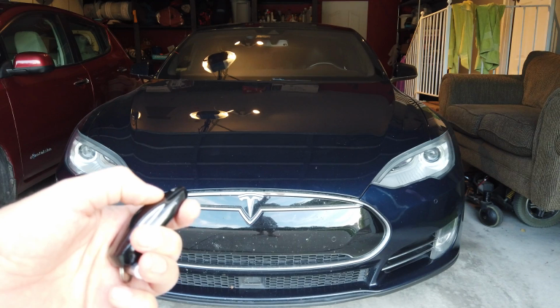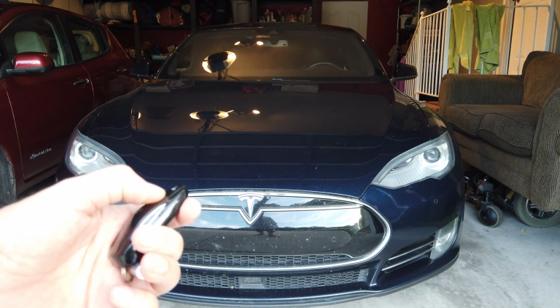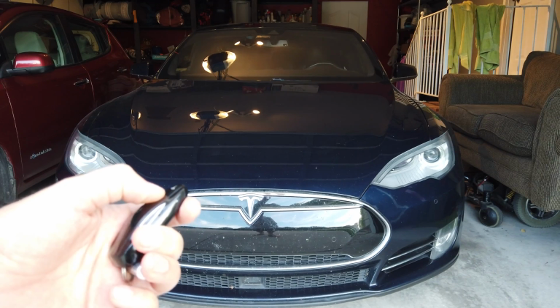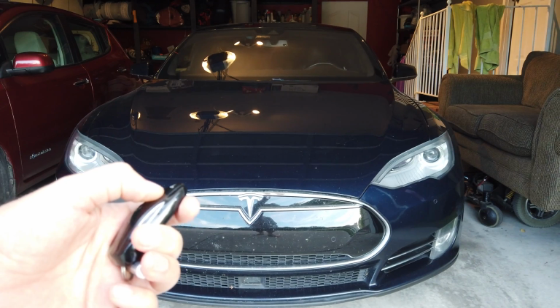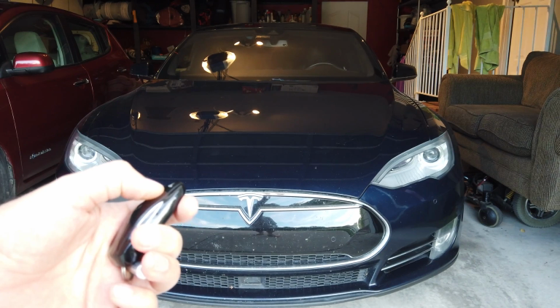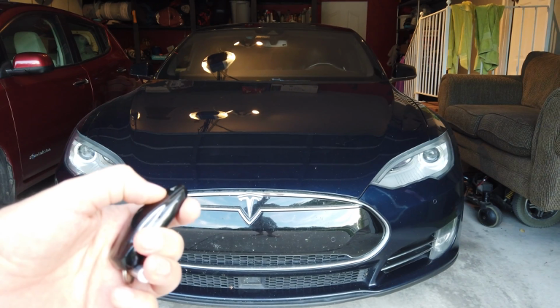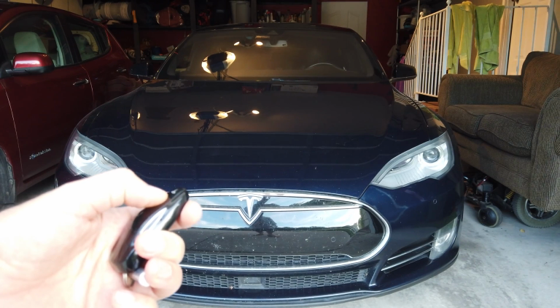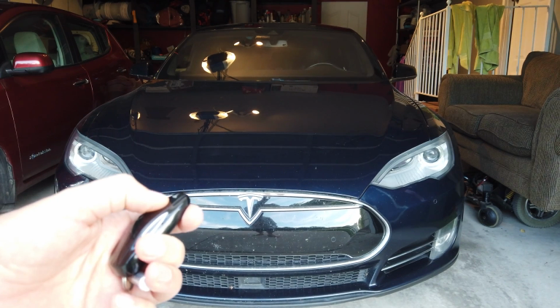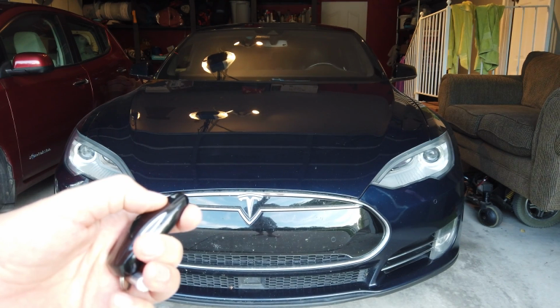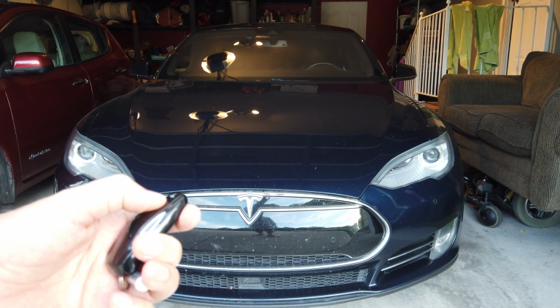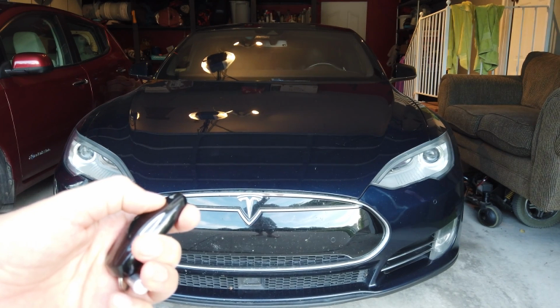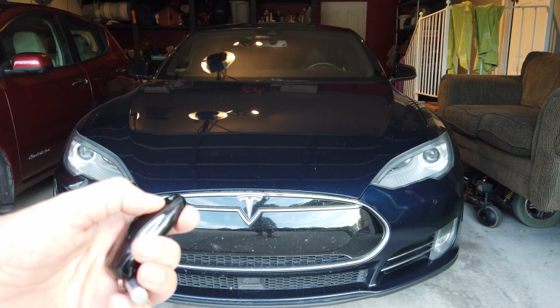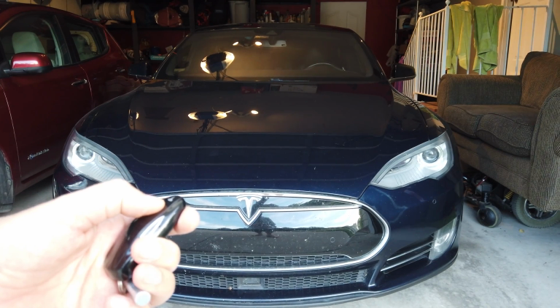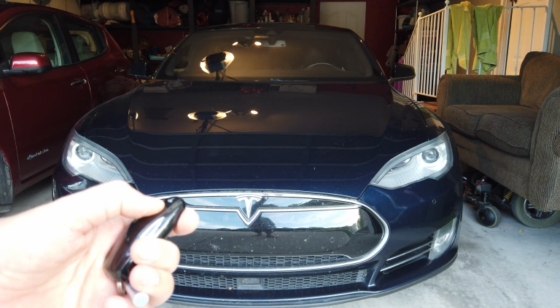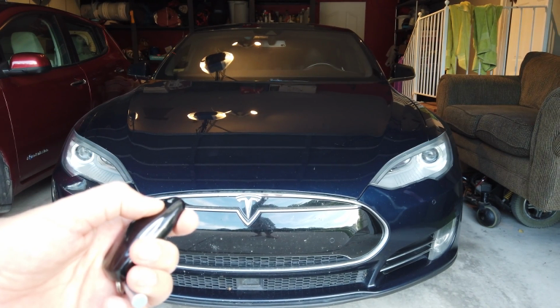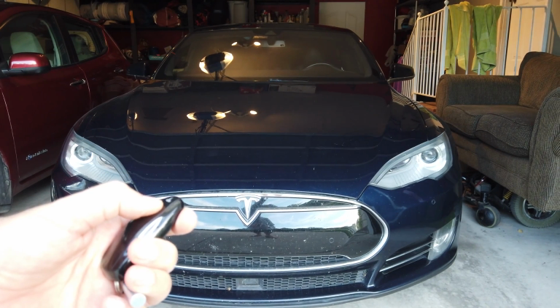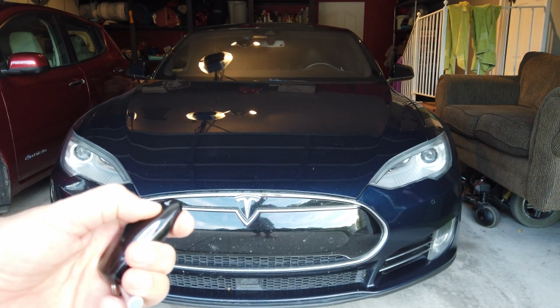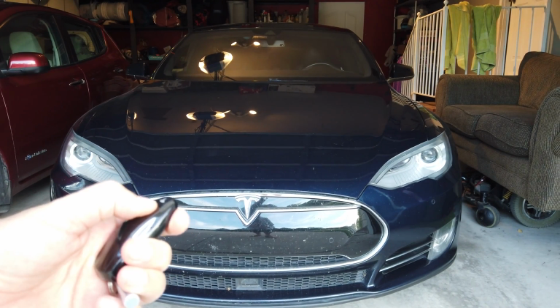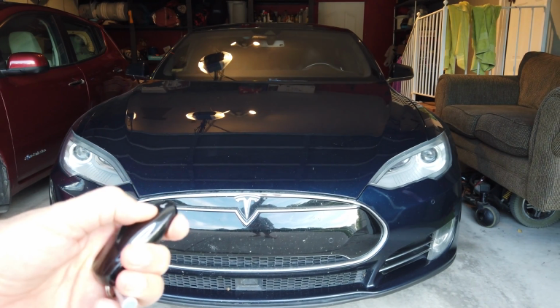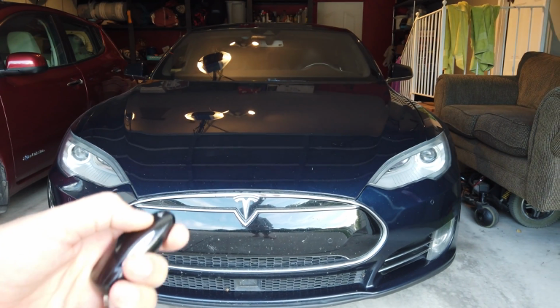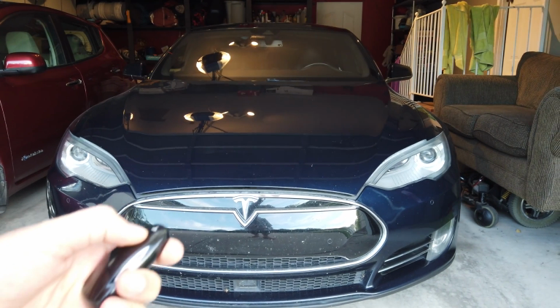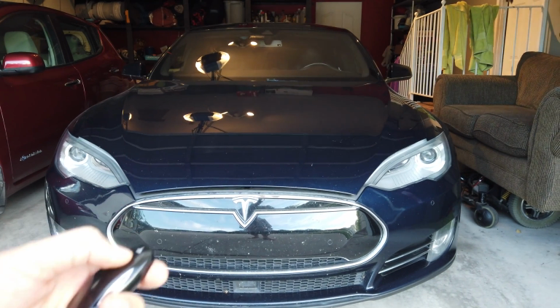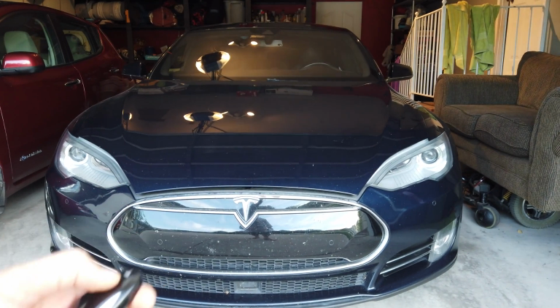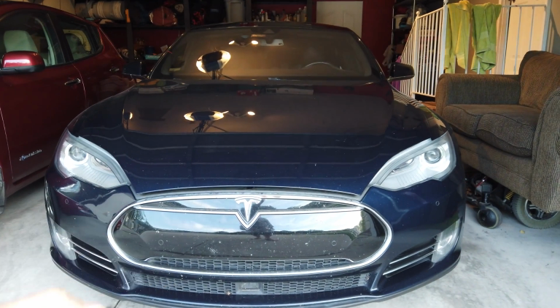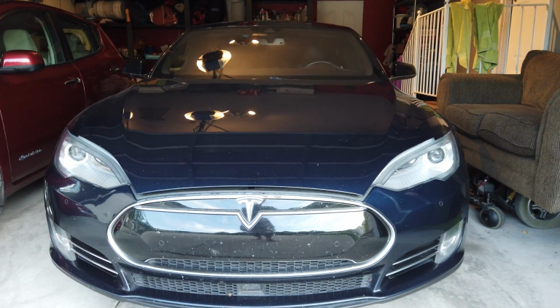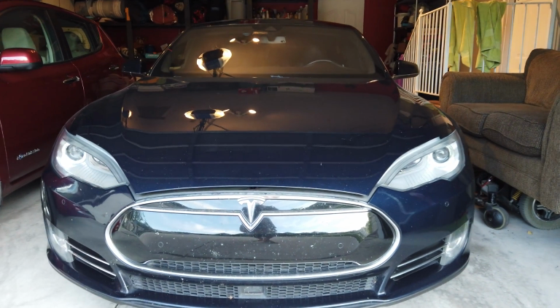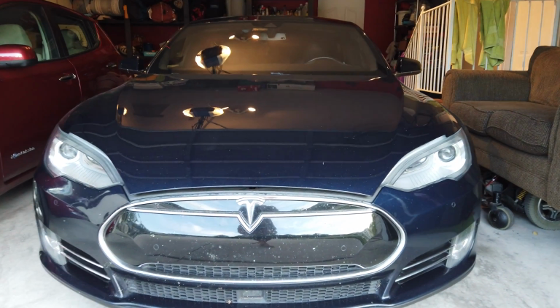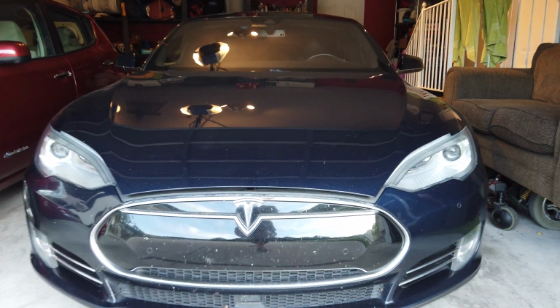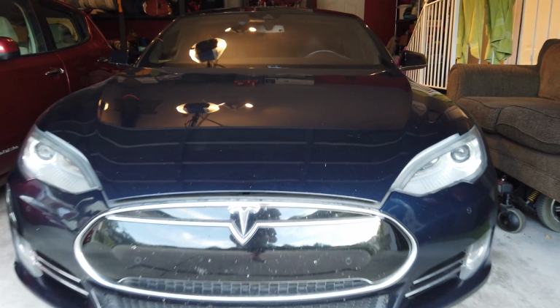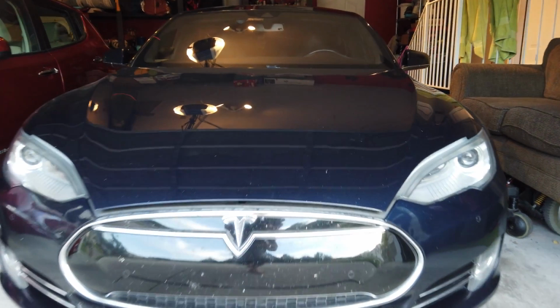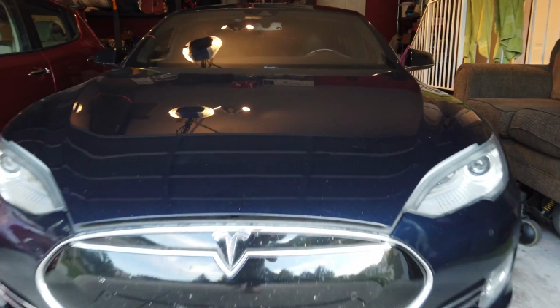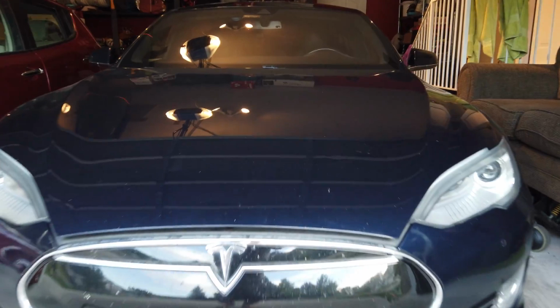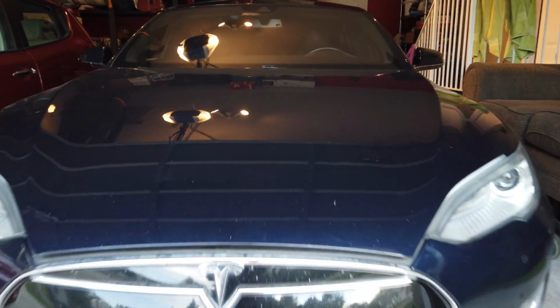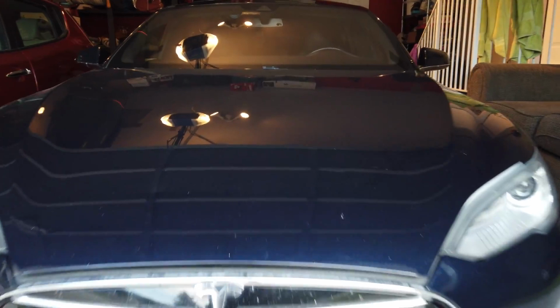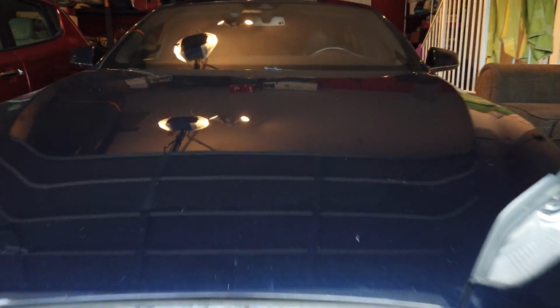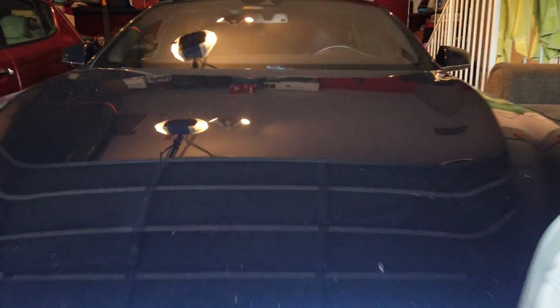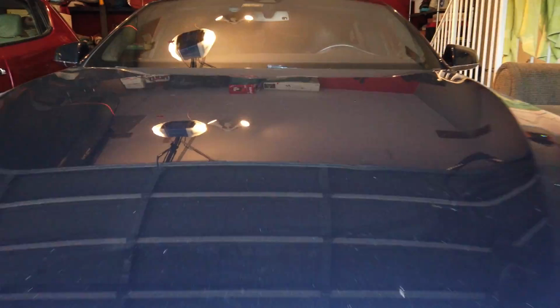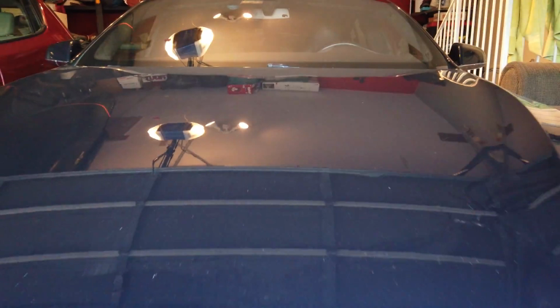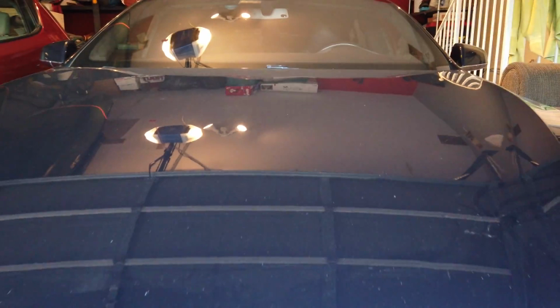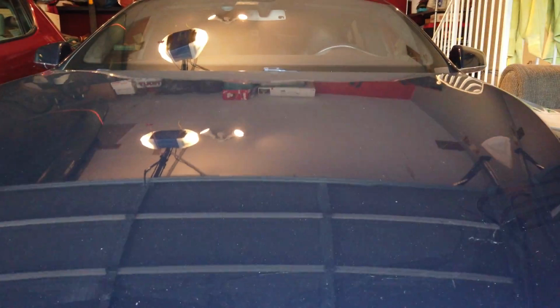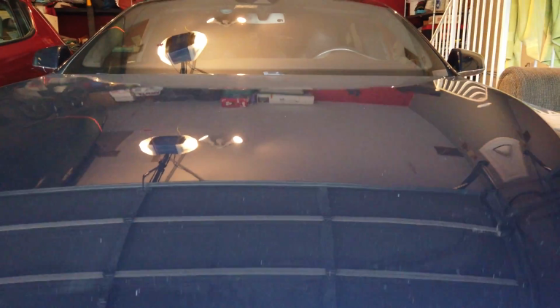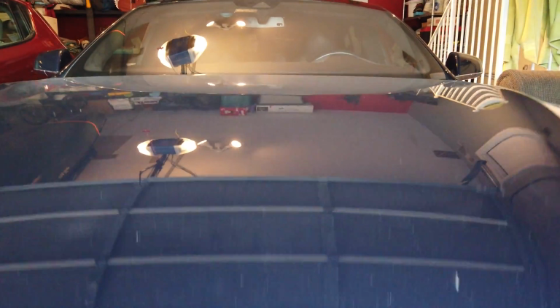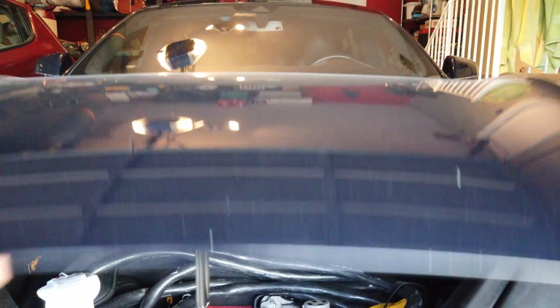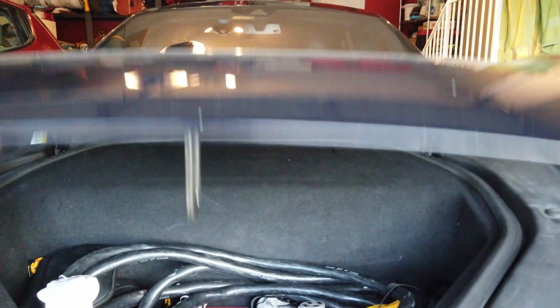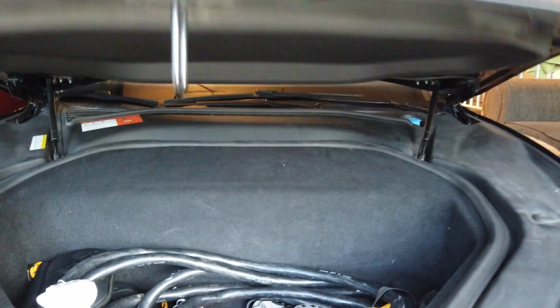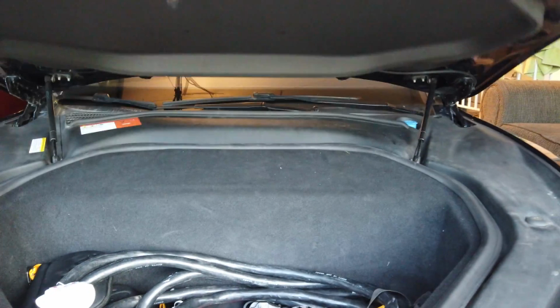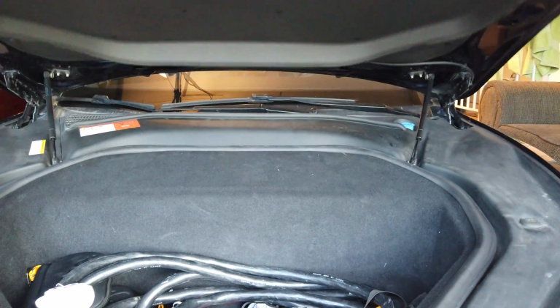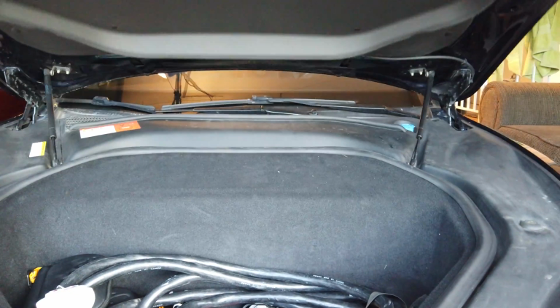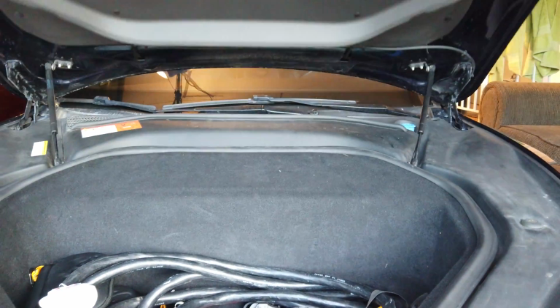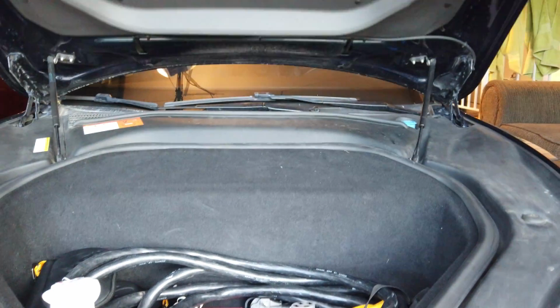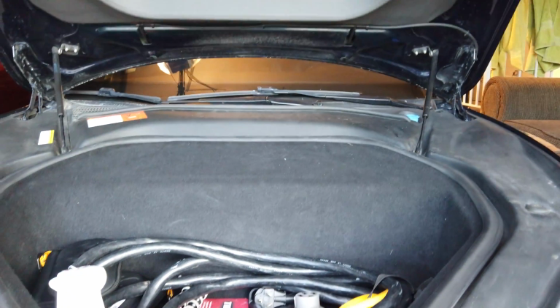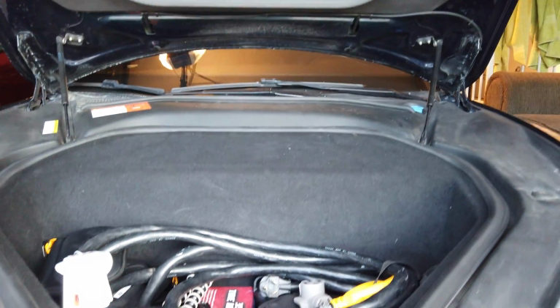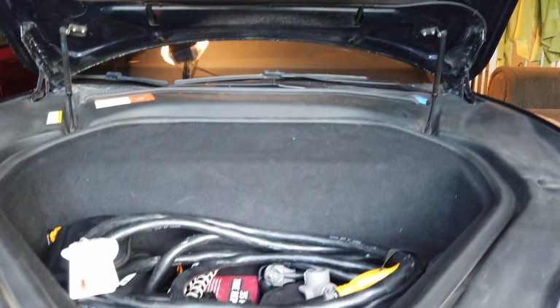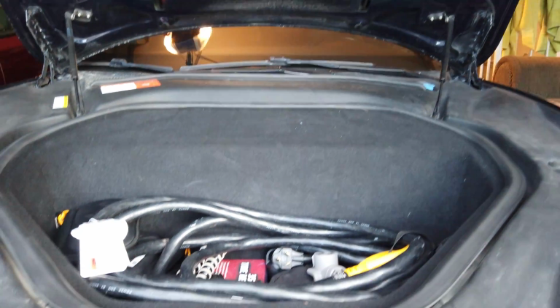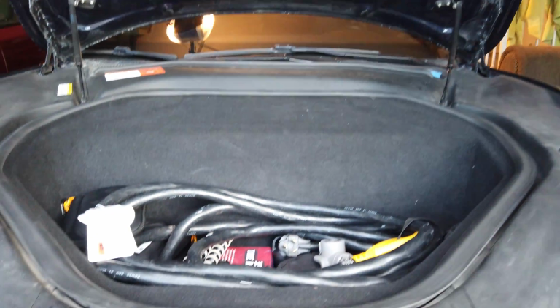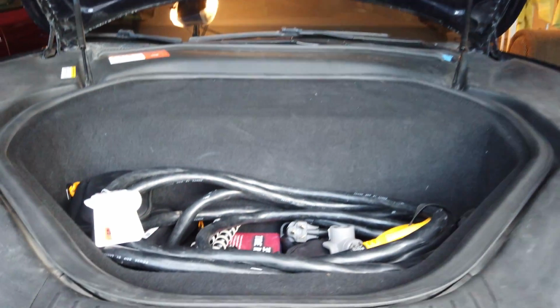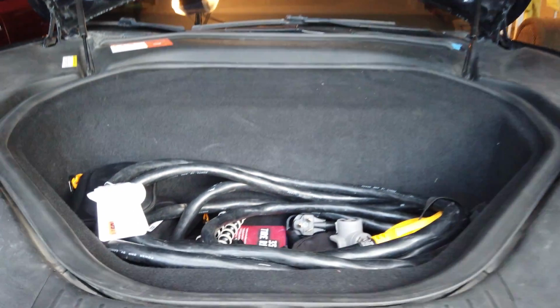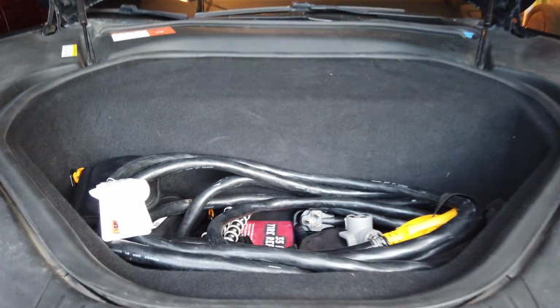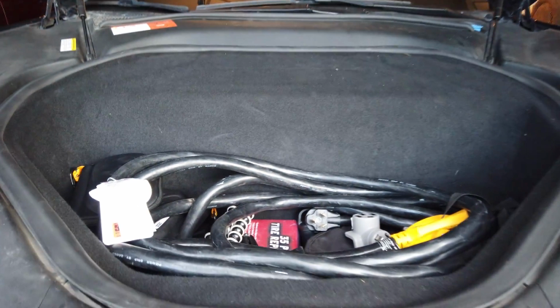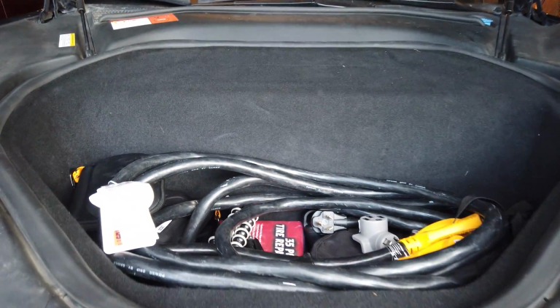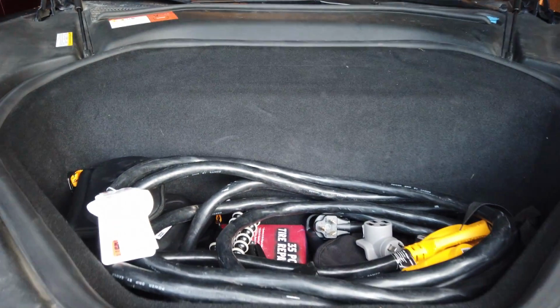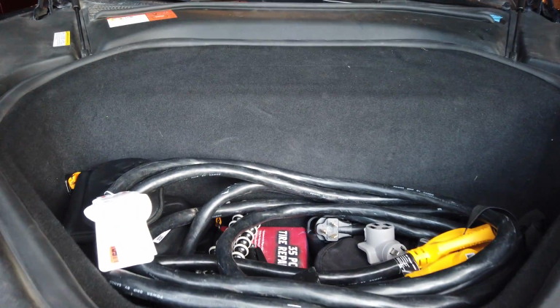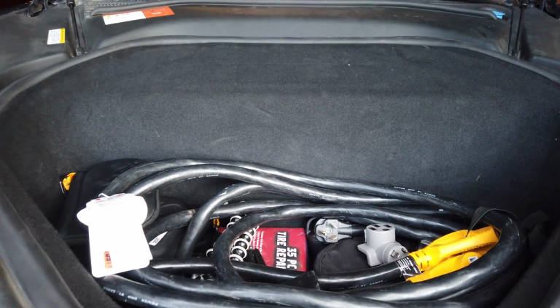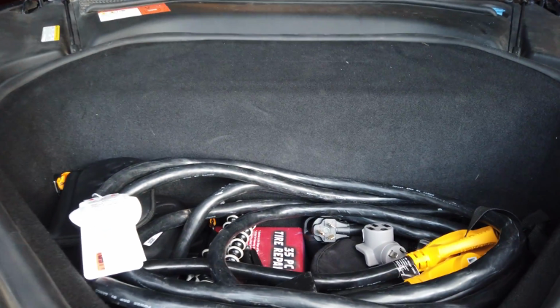Double push the button here on the front of the key fob — that opens up the frunk here. This is where I keep all of our charging cords.